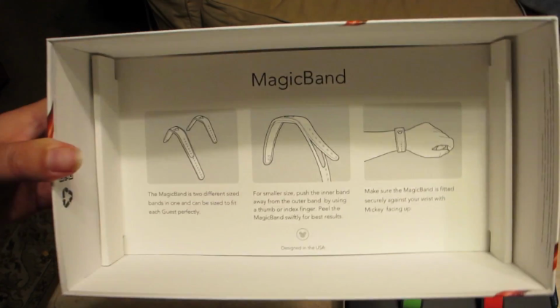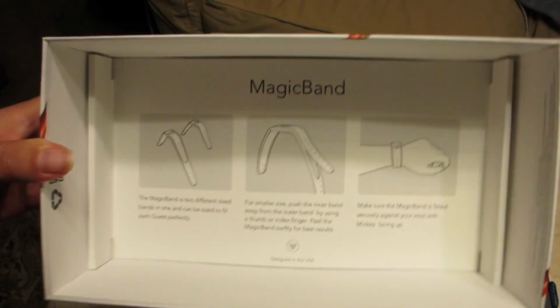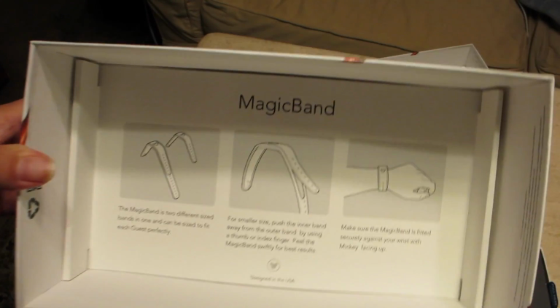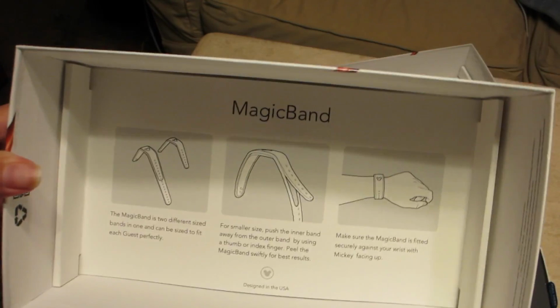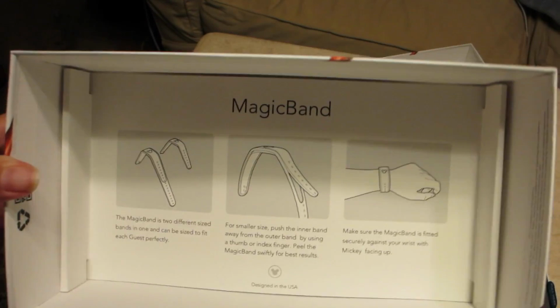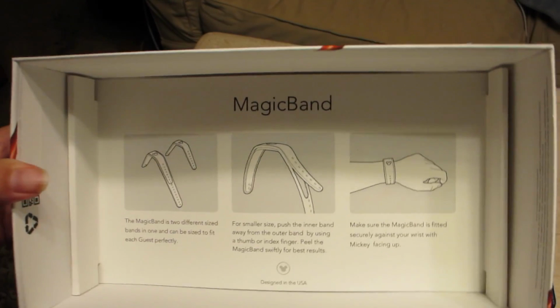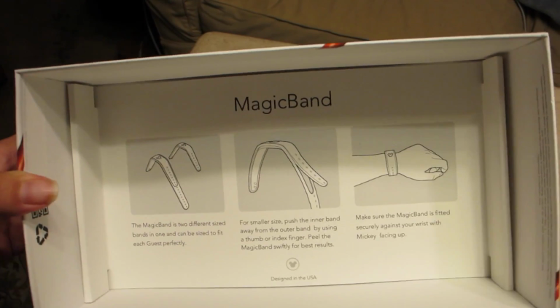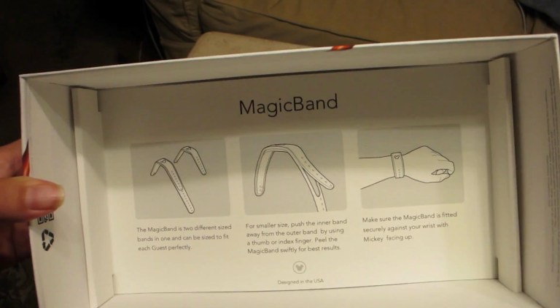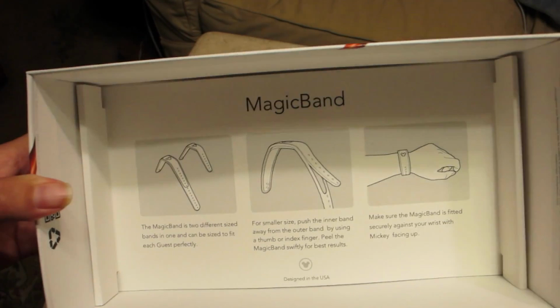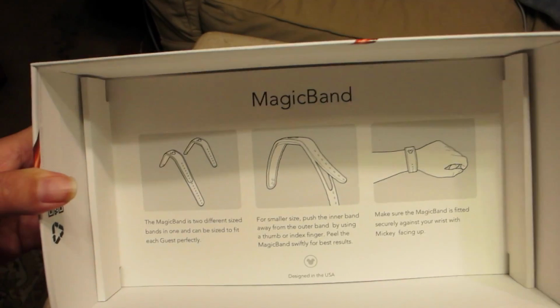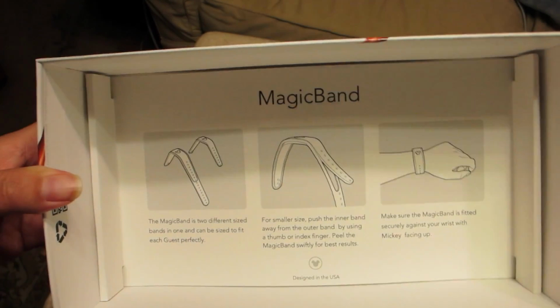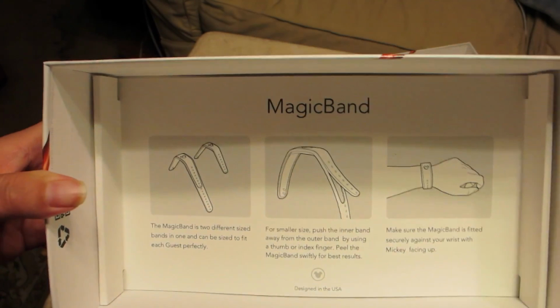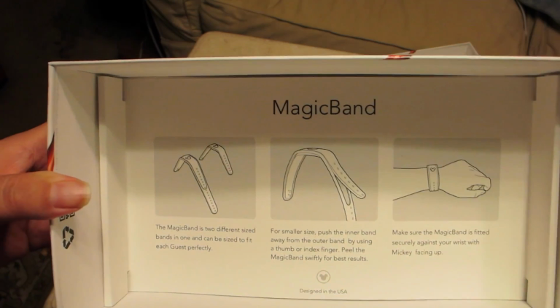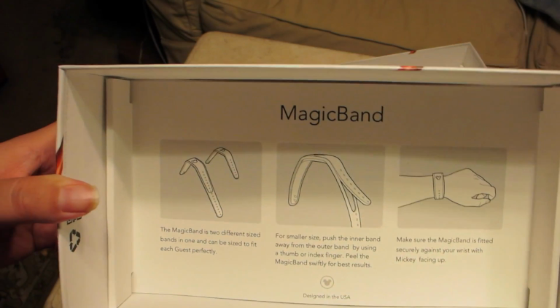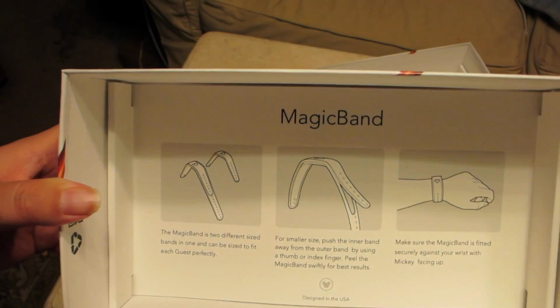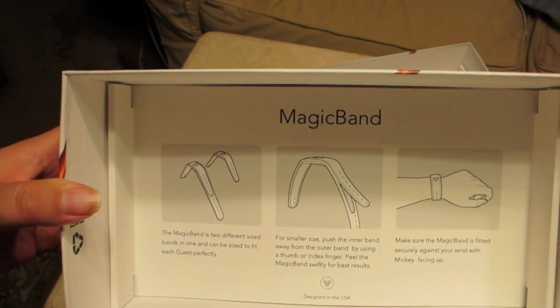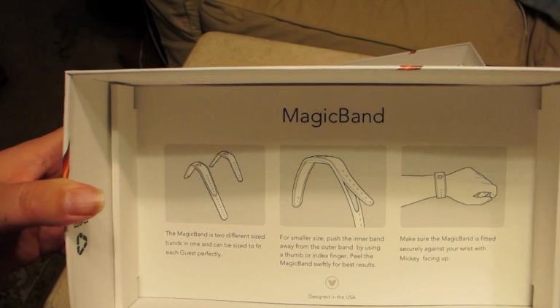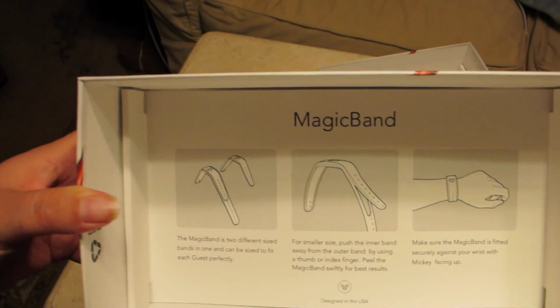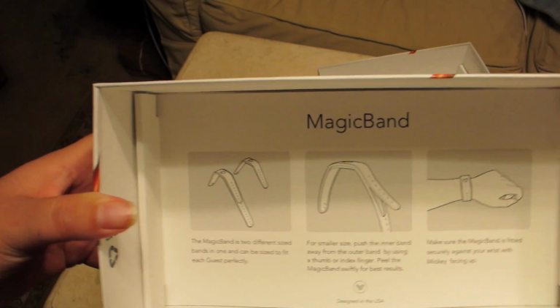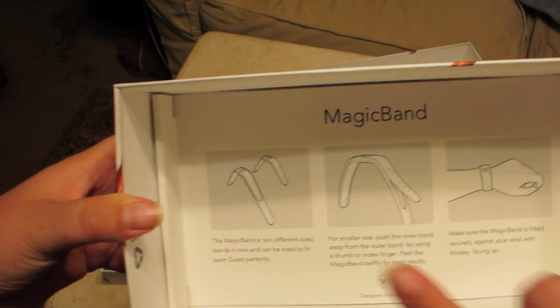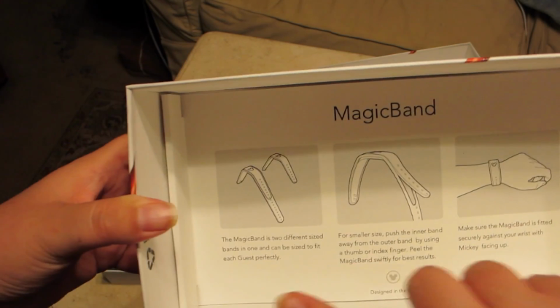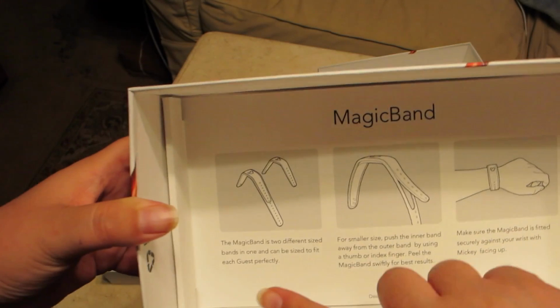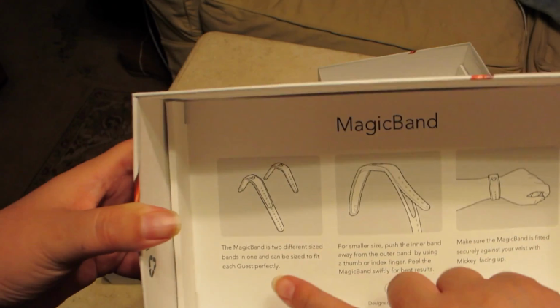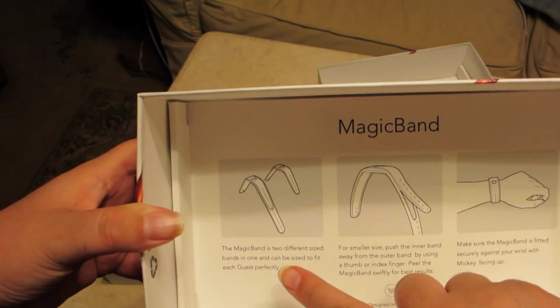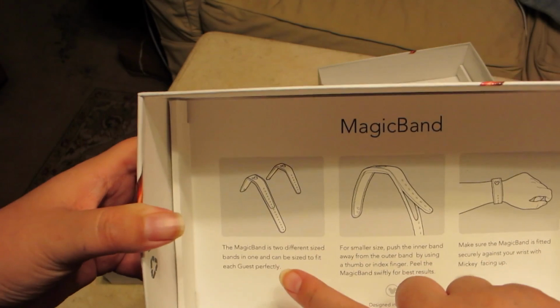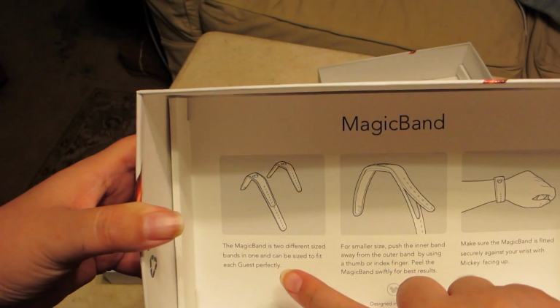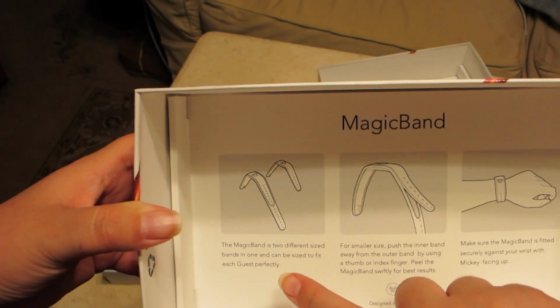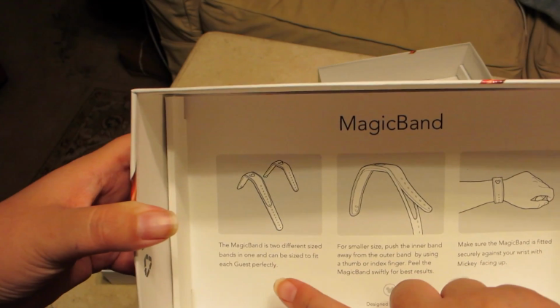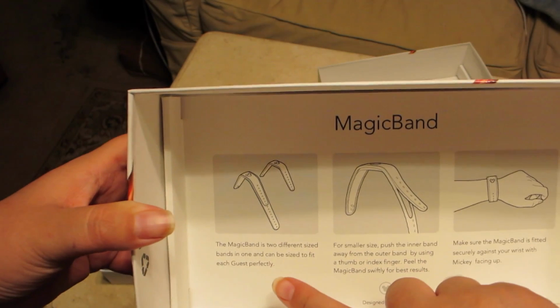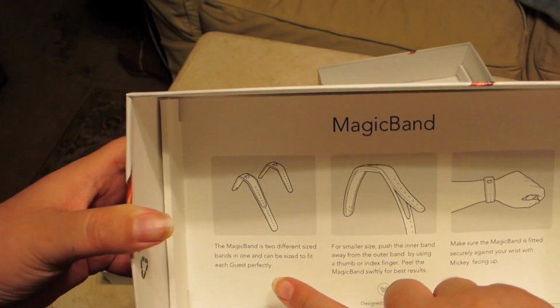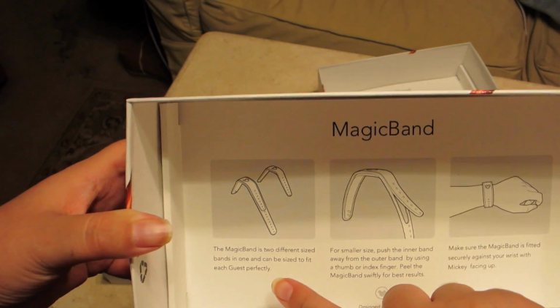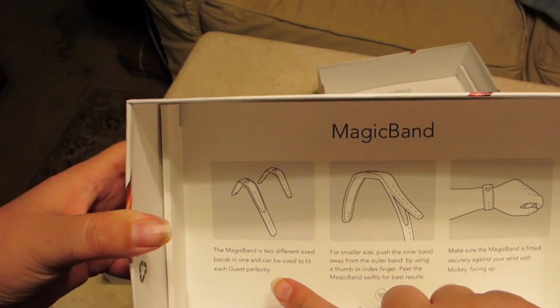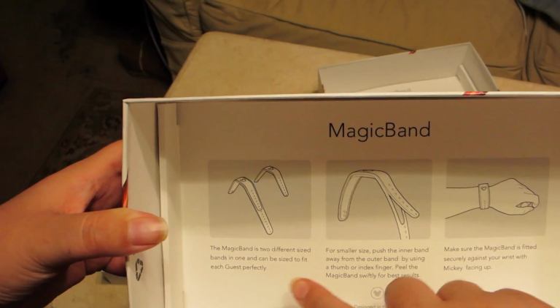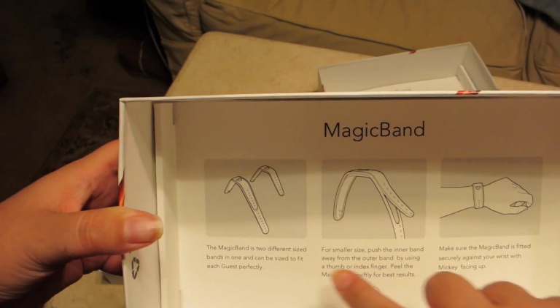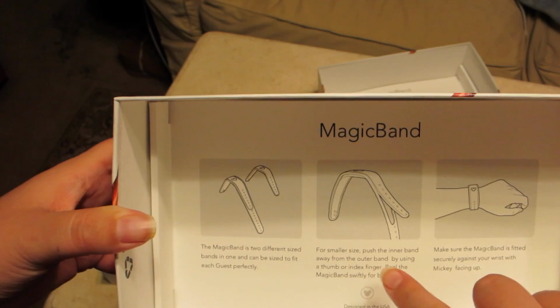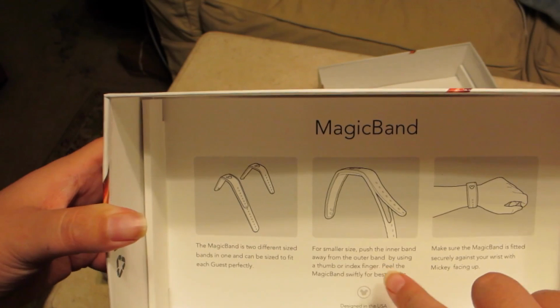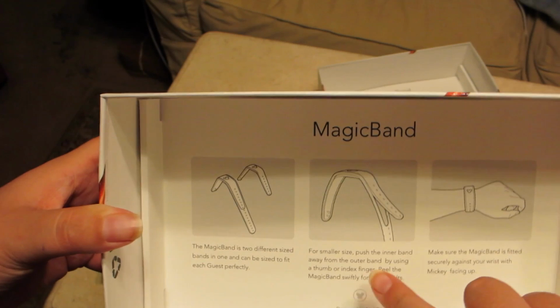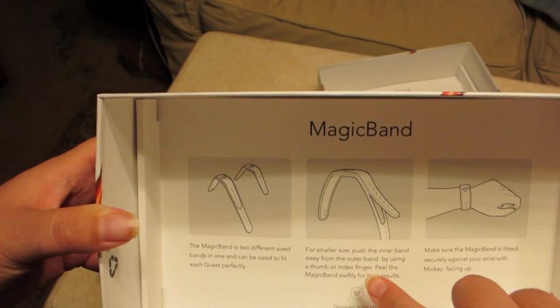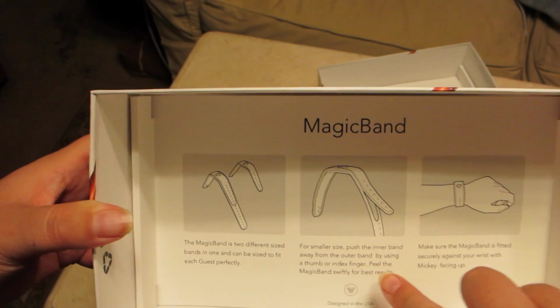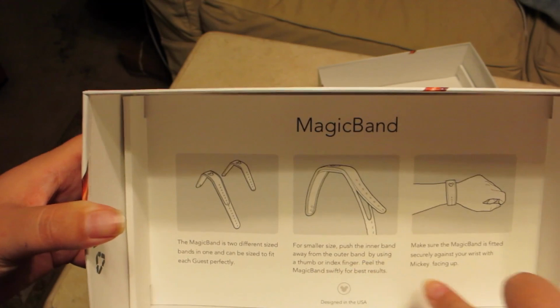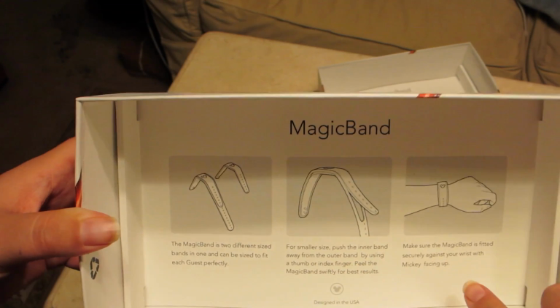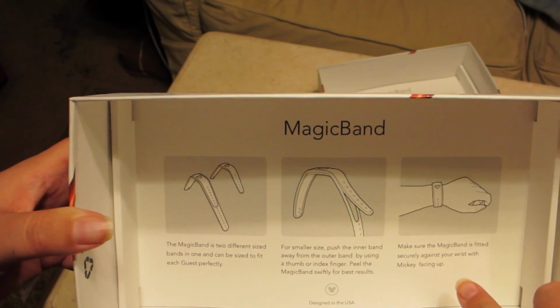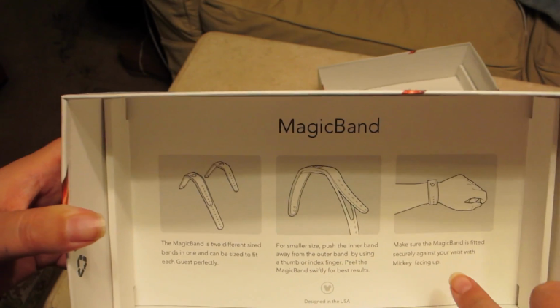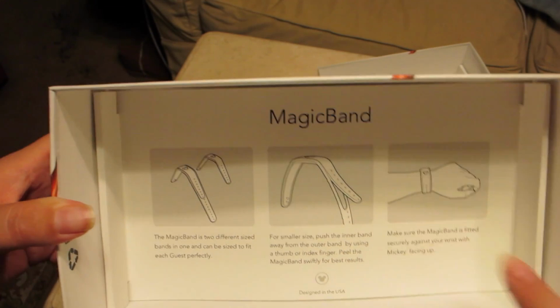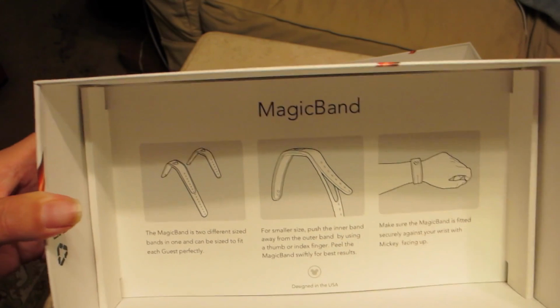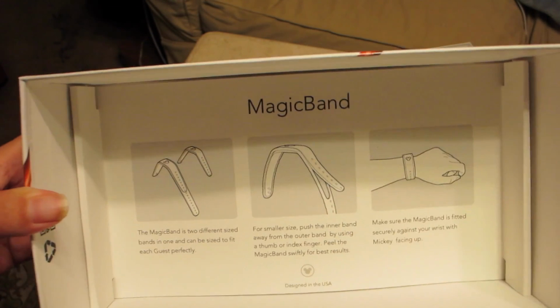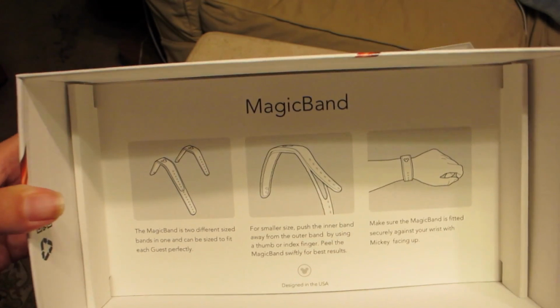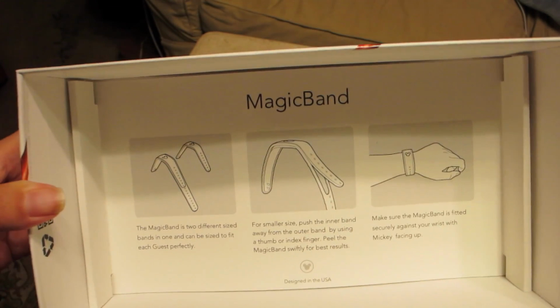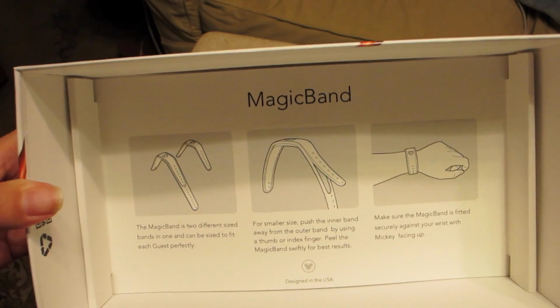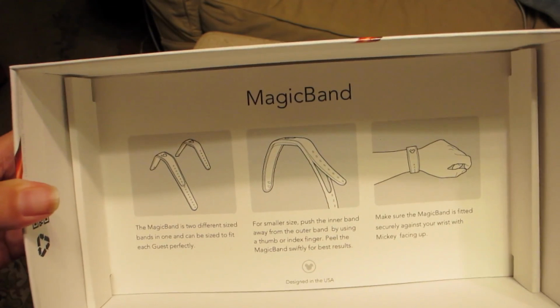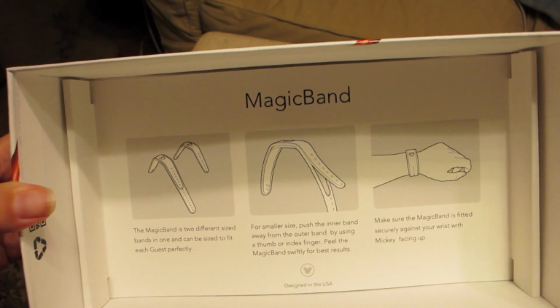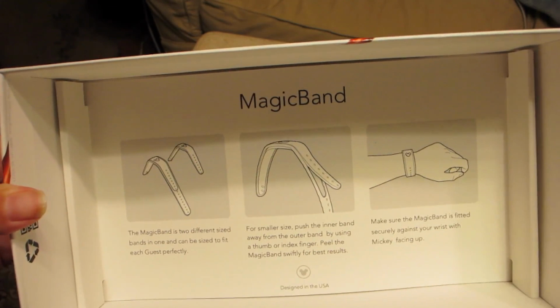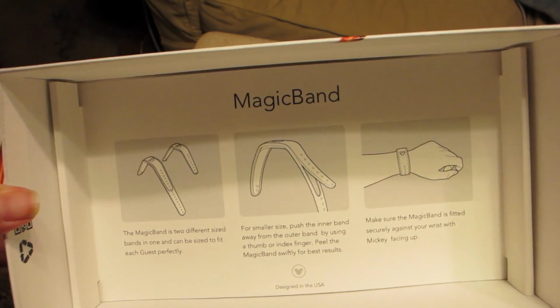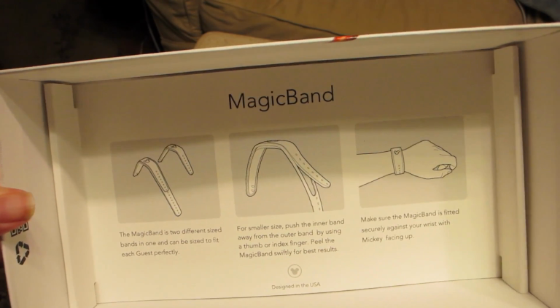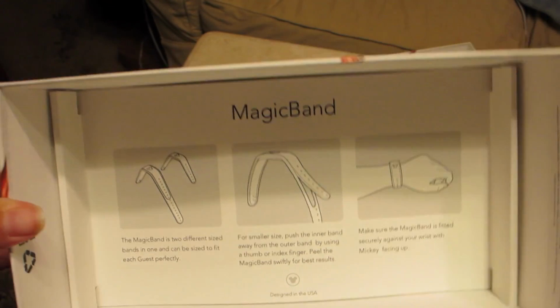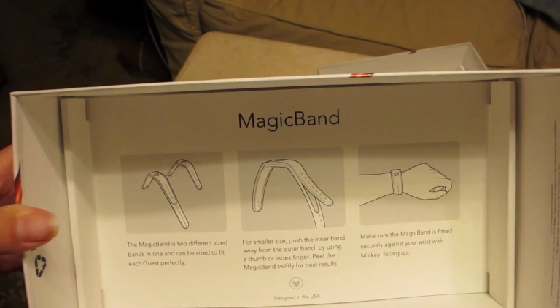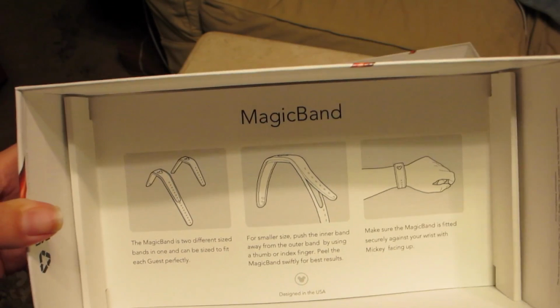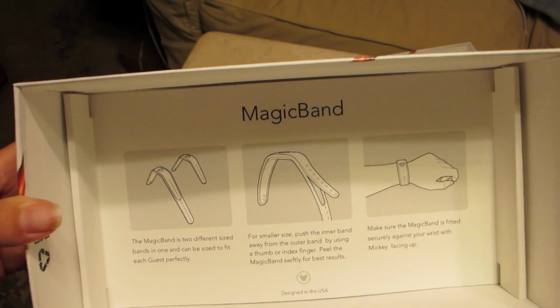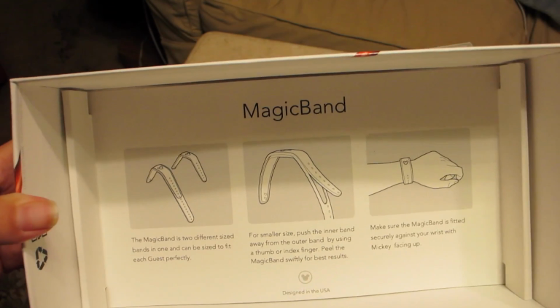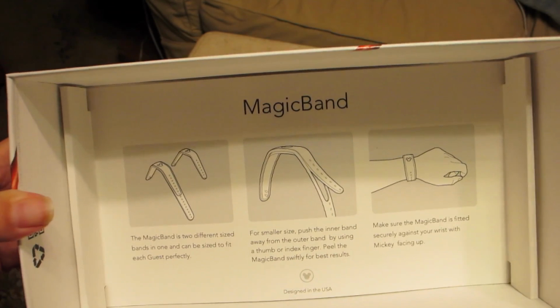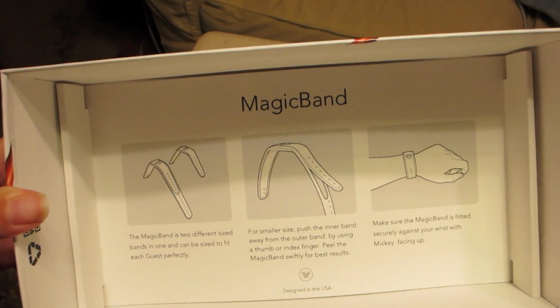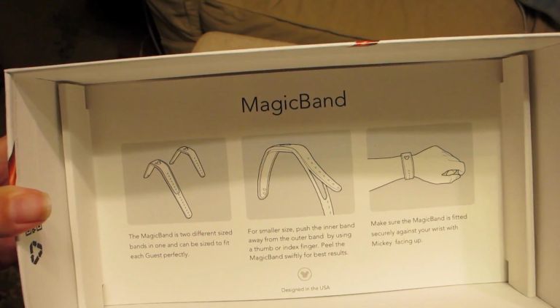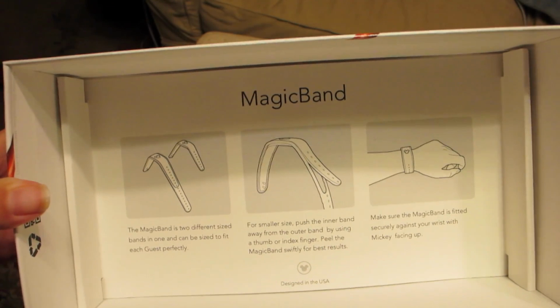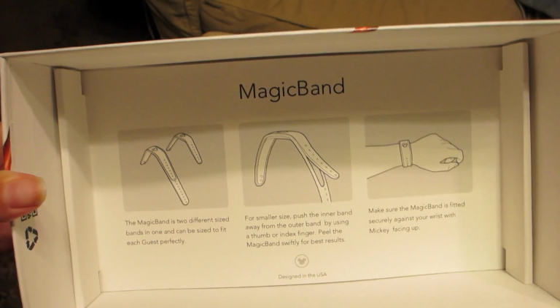It says in here about the different sizes of them and how to make the smaller one and how to fit it.